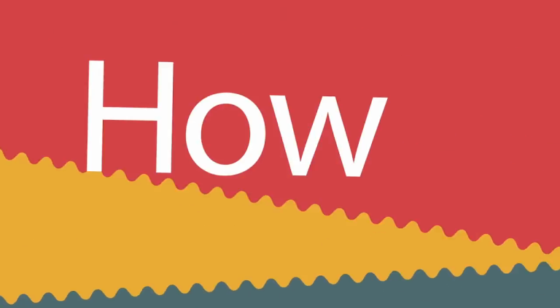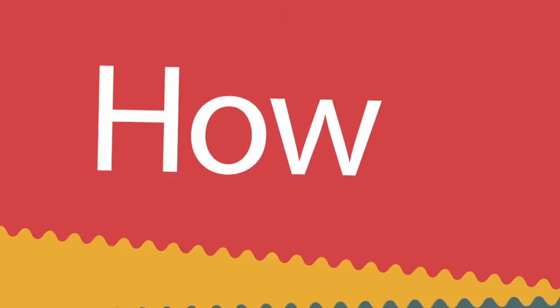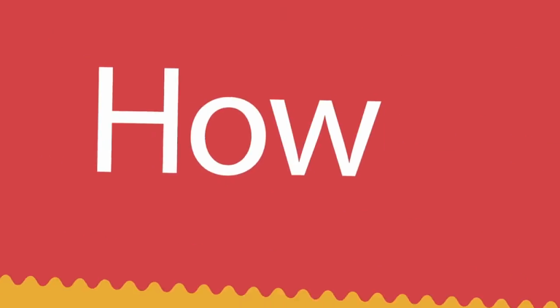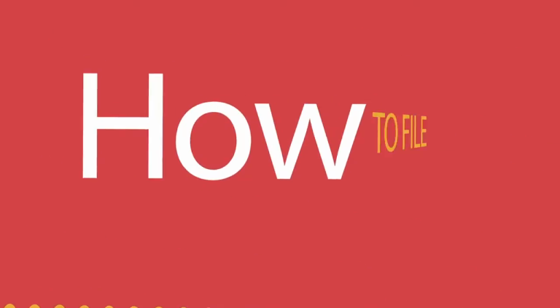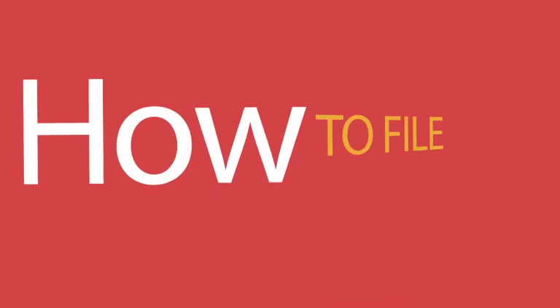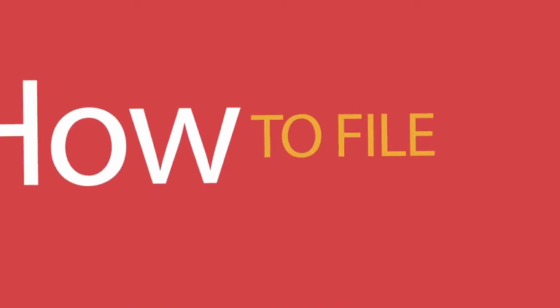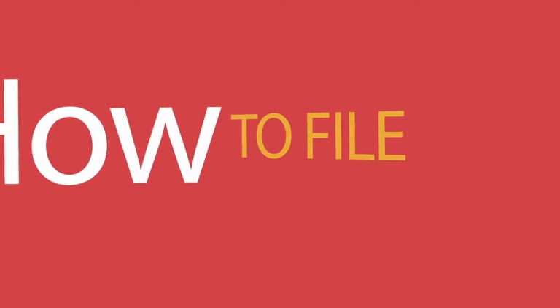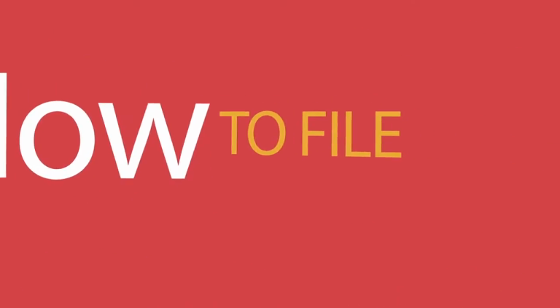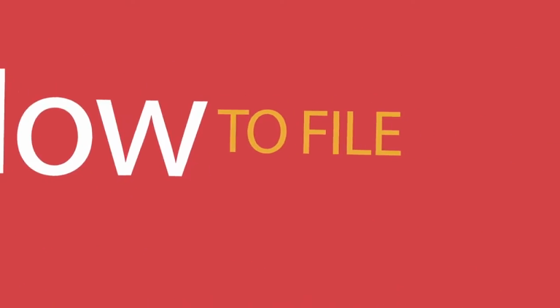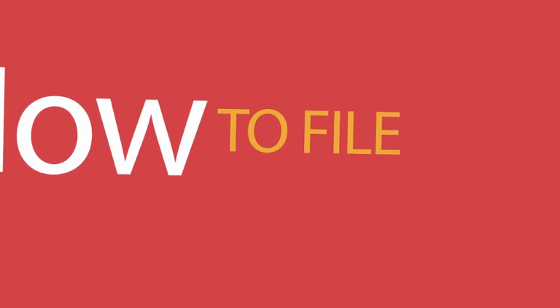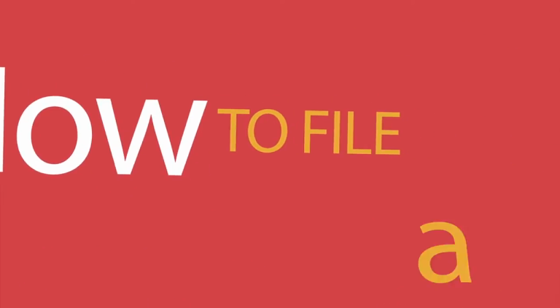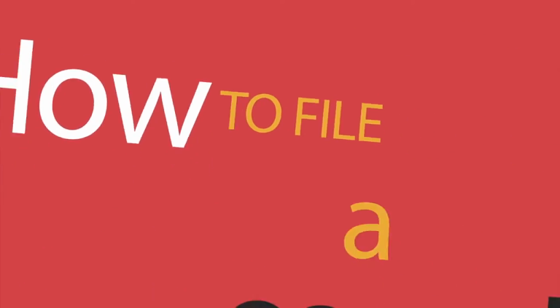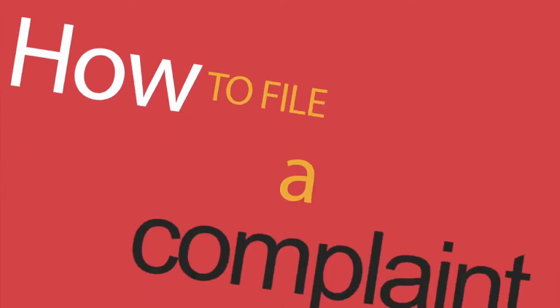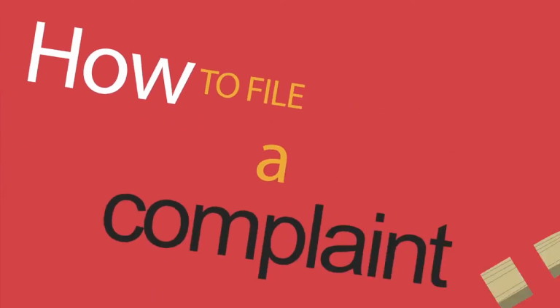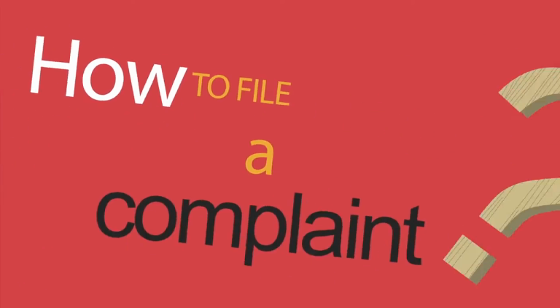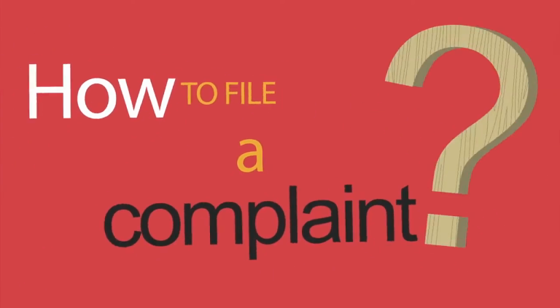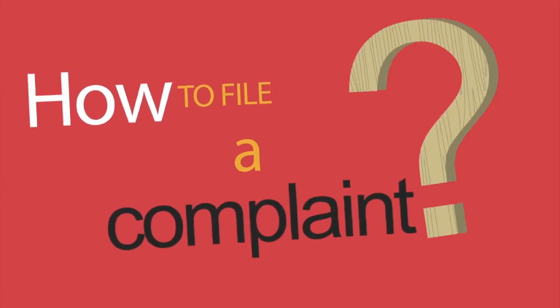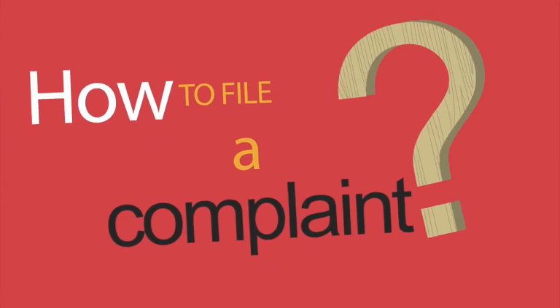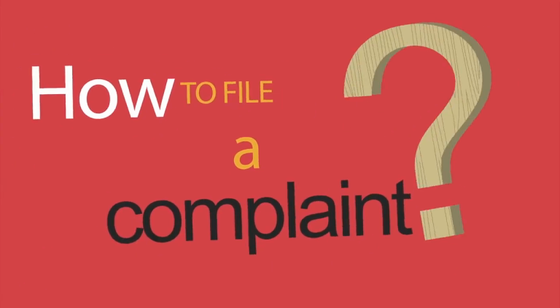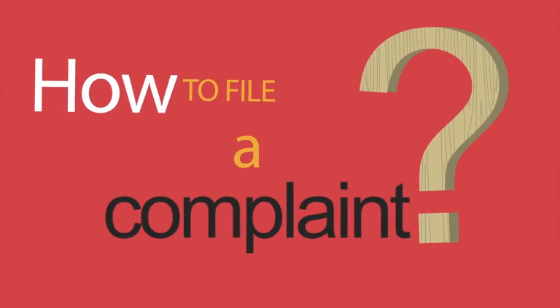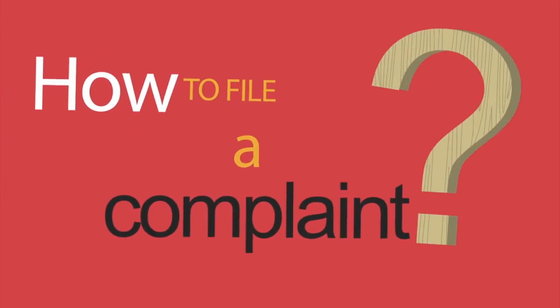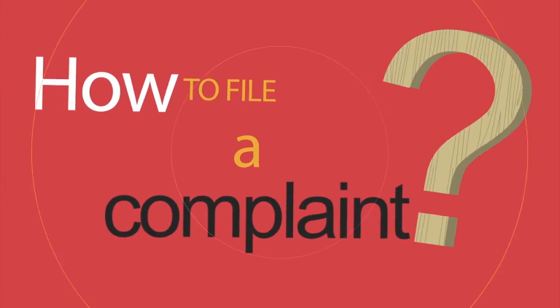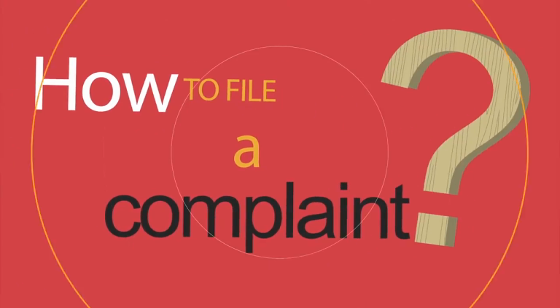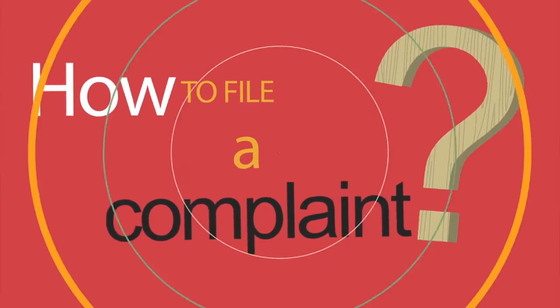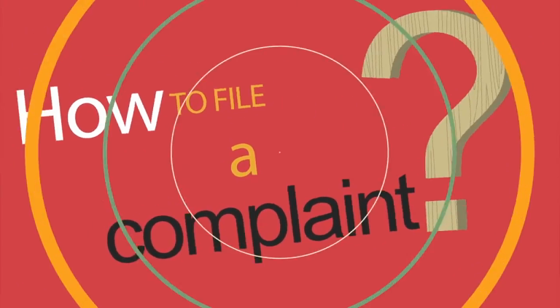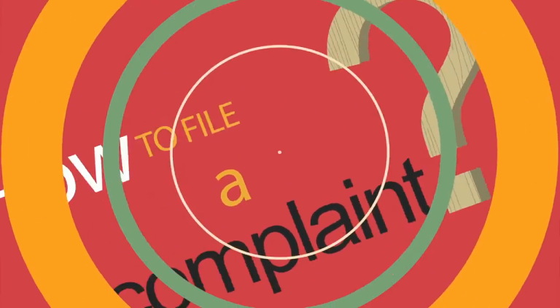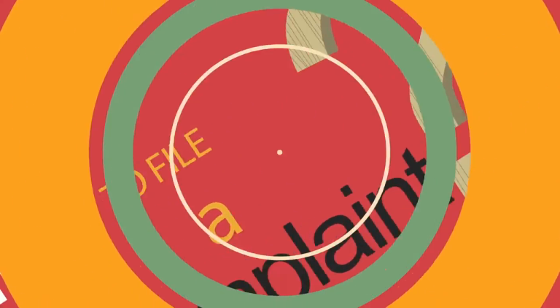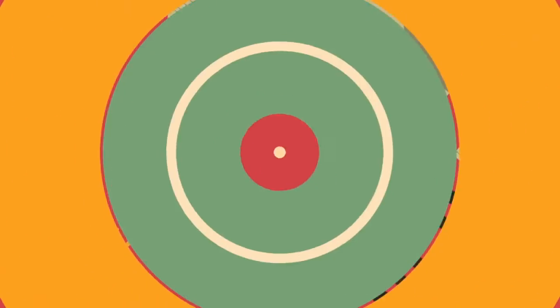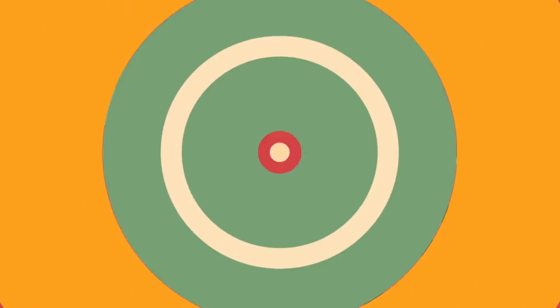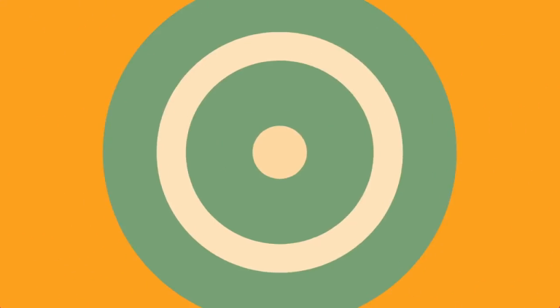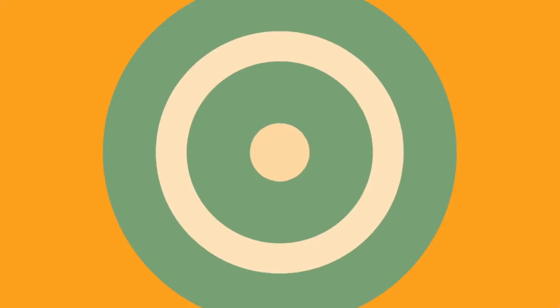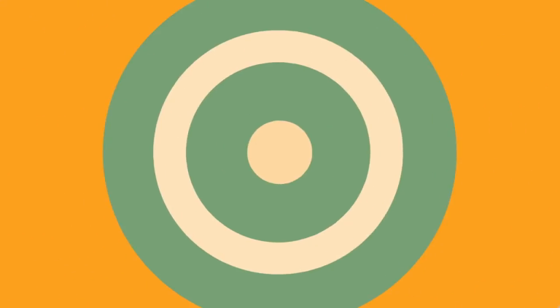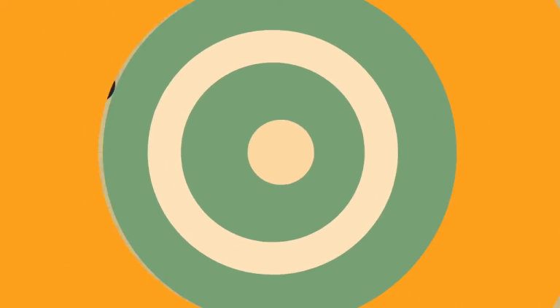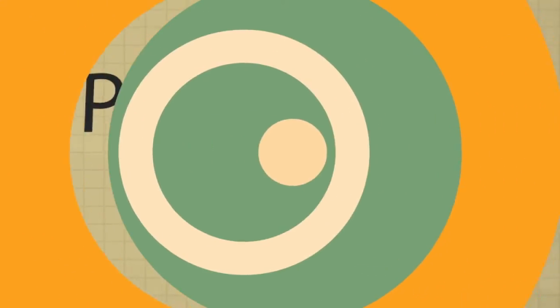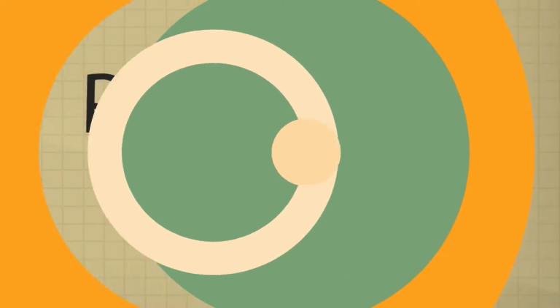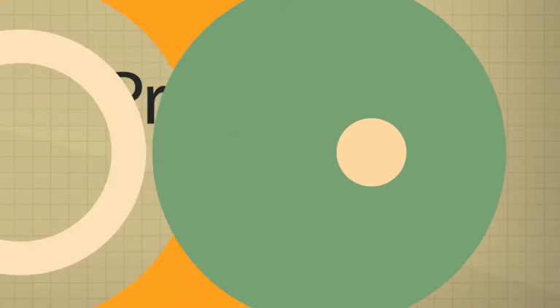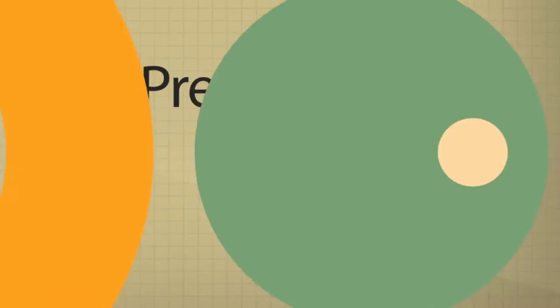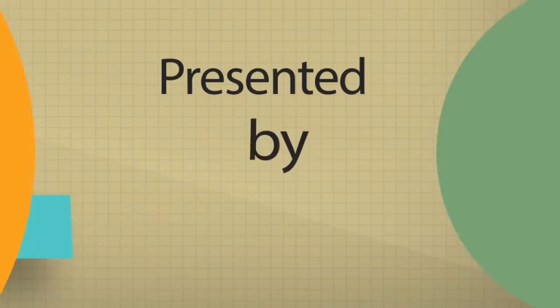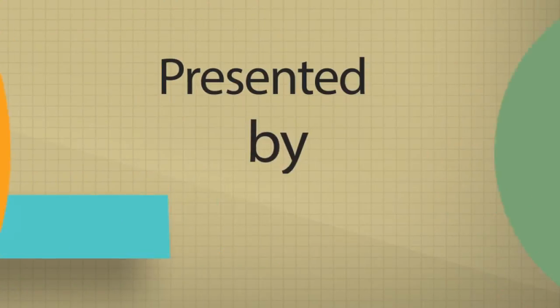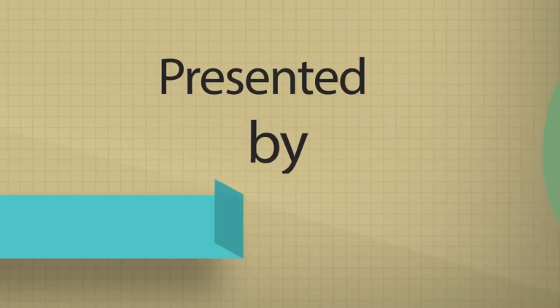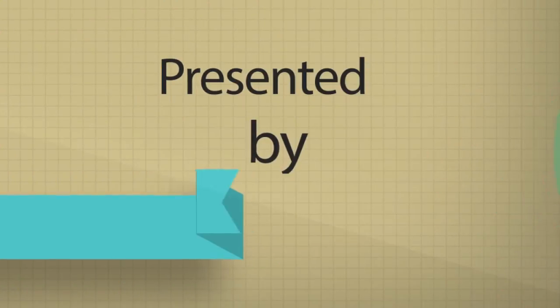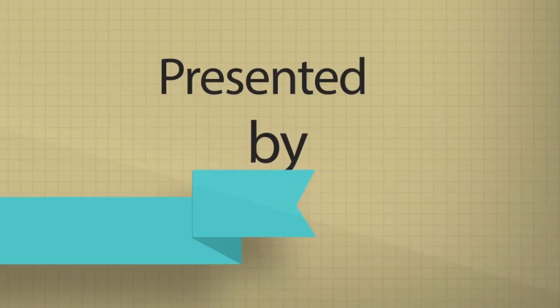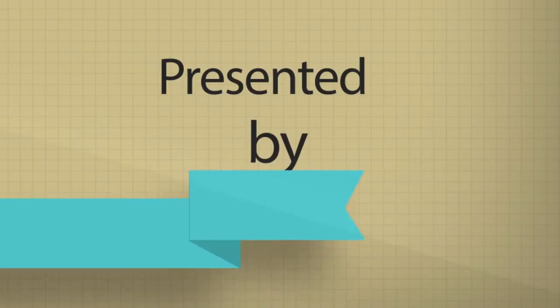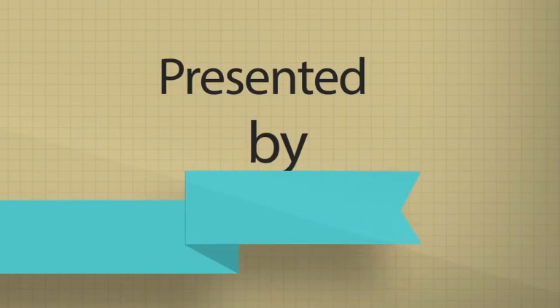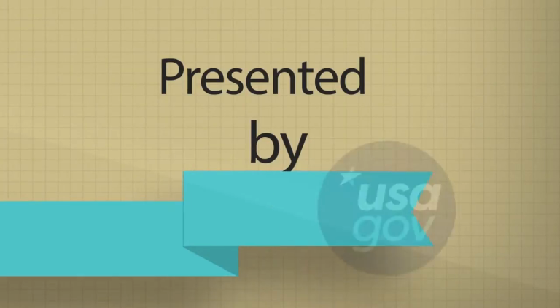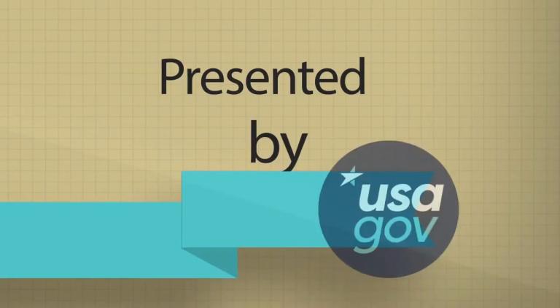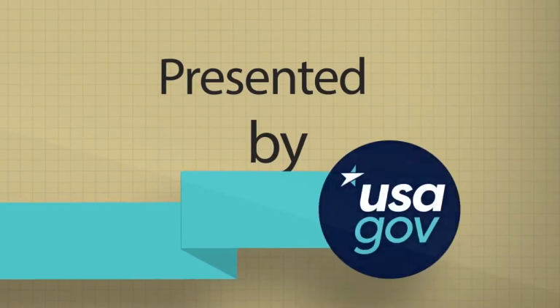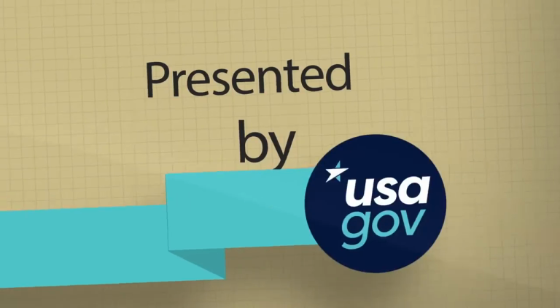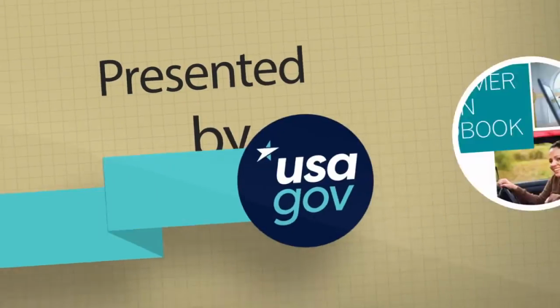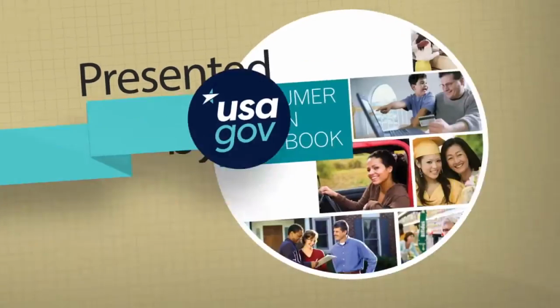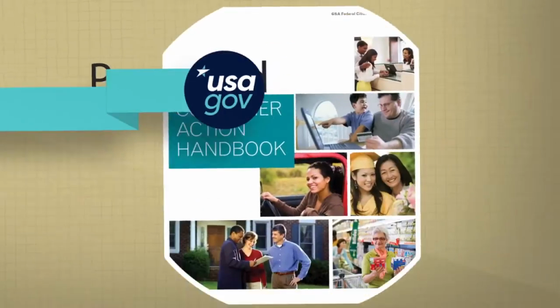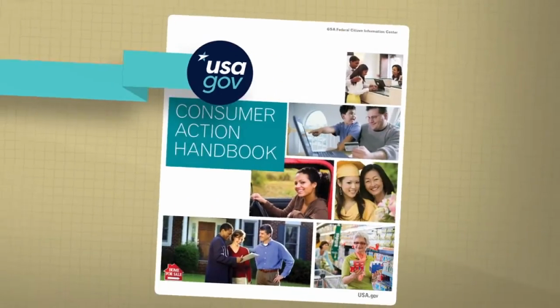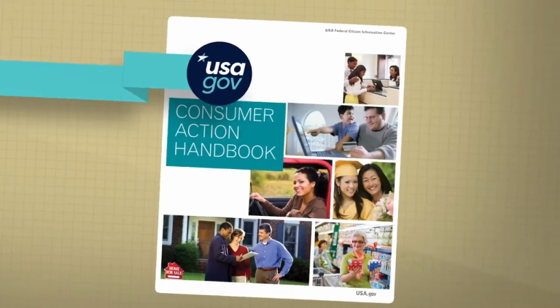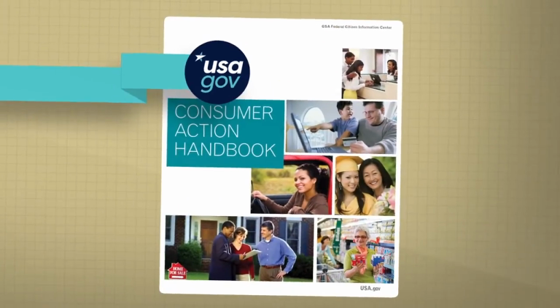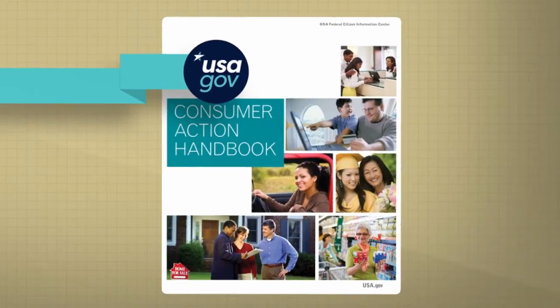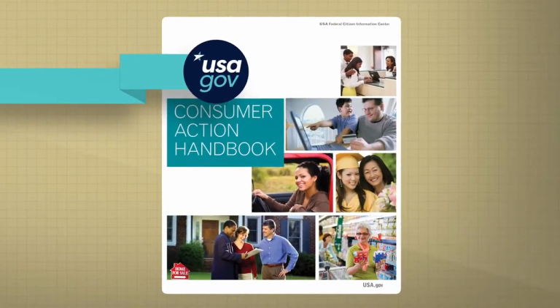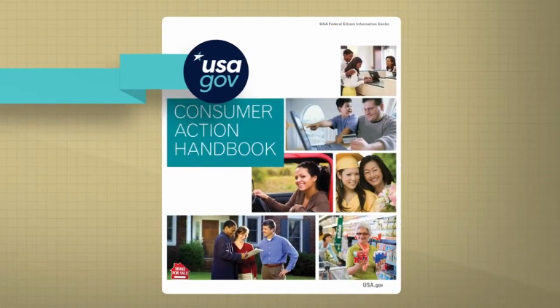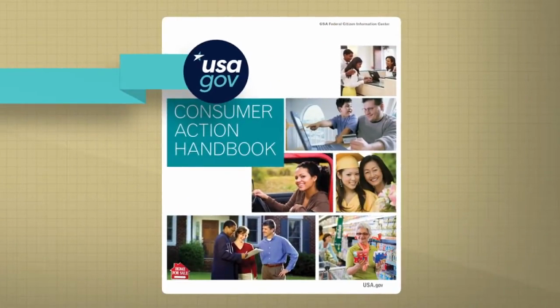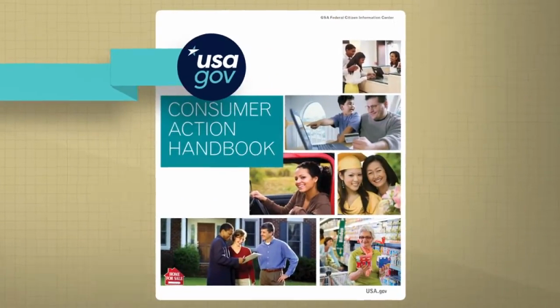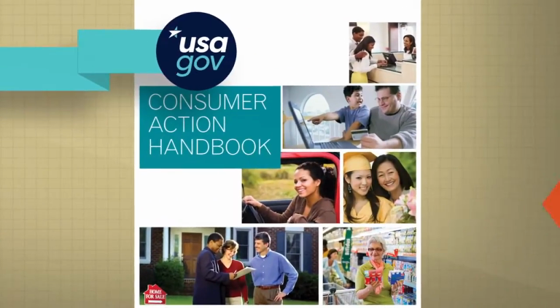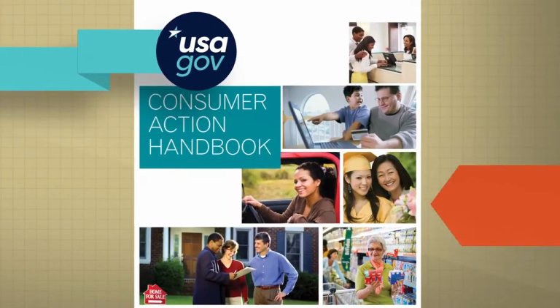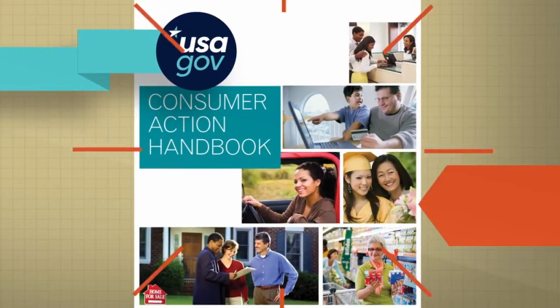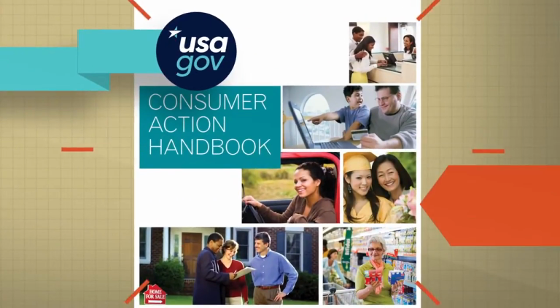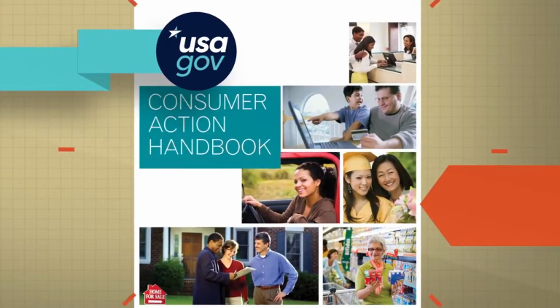How to File a Complaint. A simple guide to help you file a complaint in case you have a legitimate problem when buying an item or service.